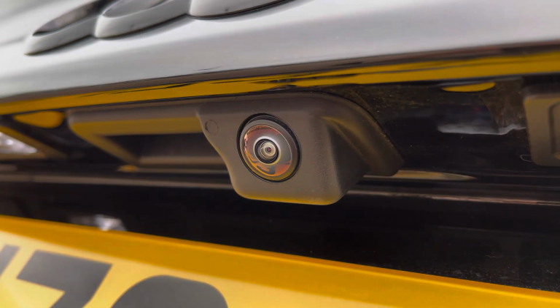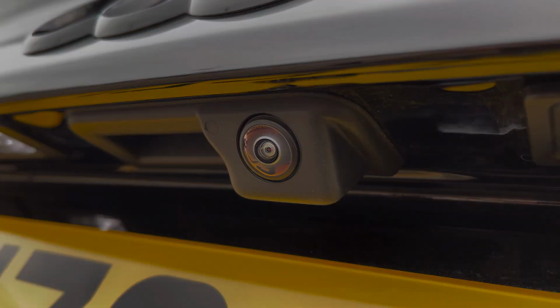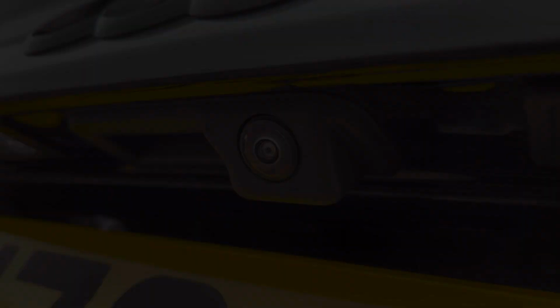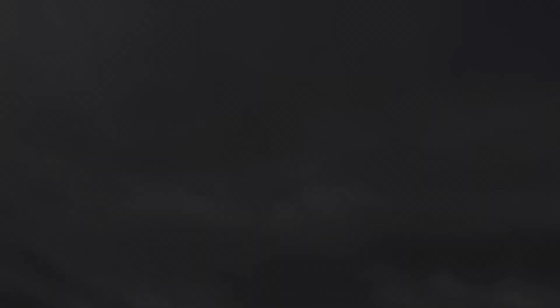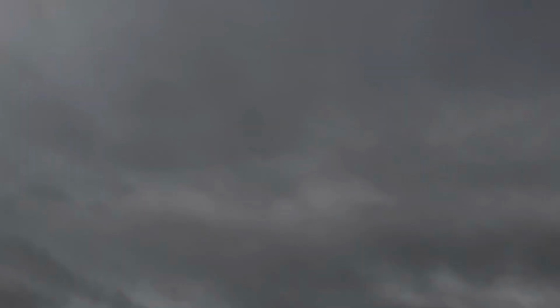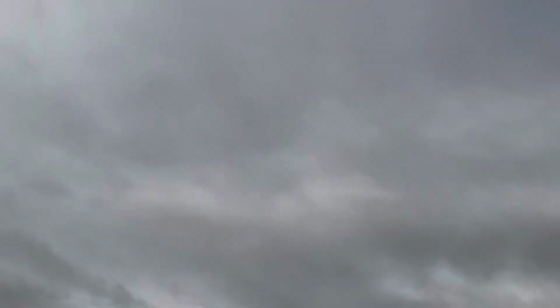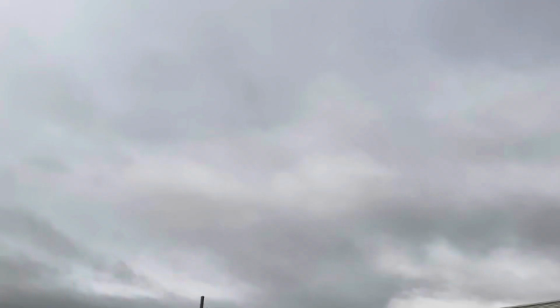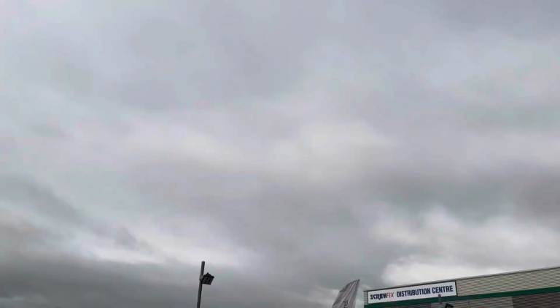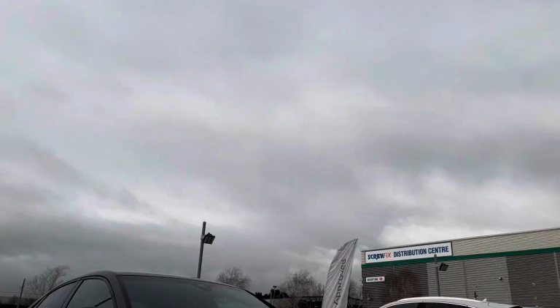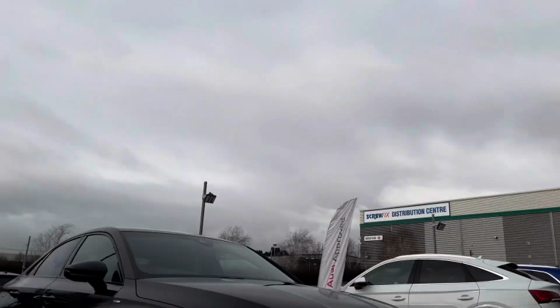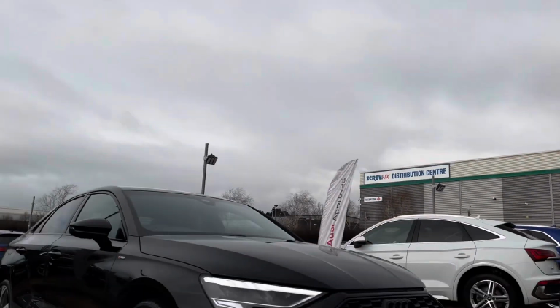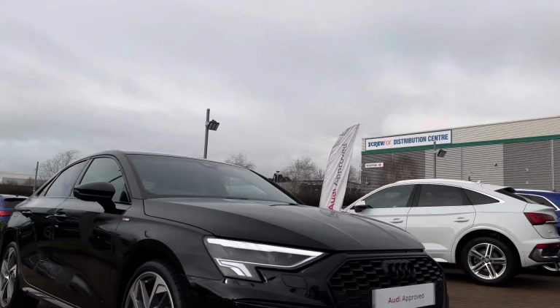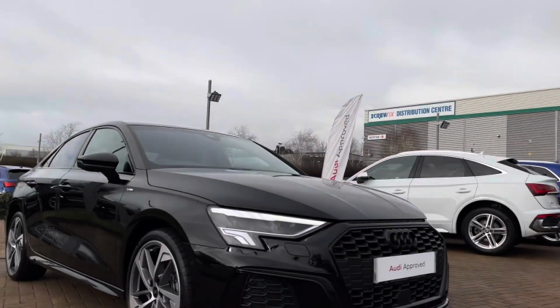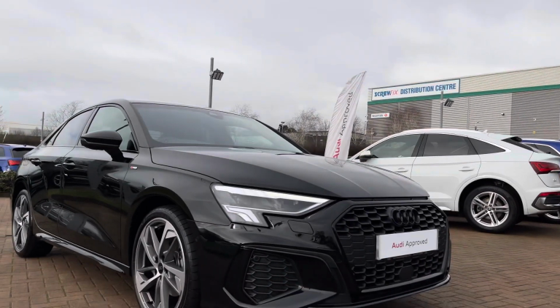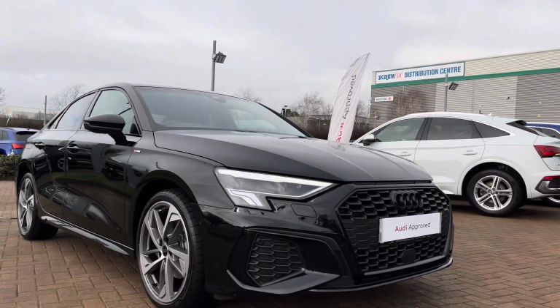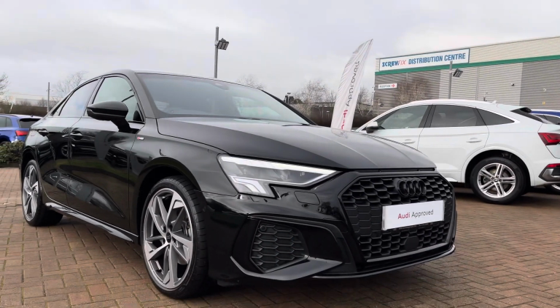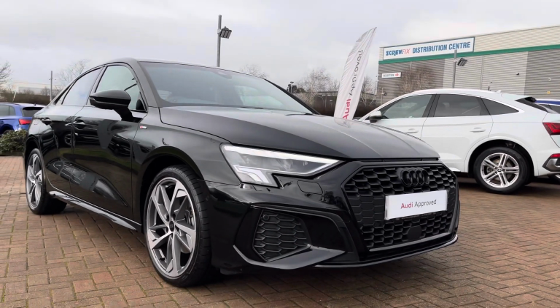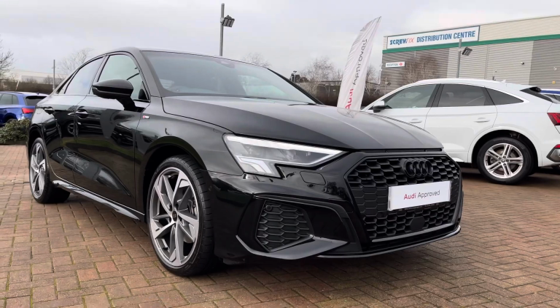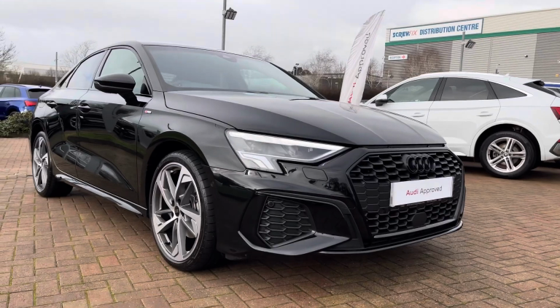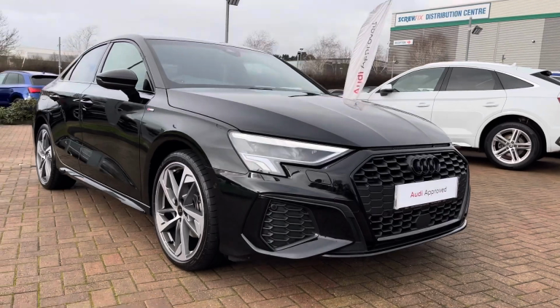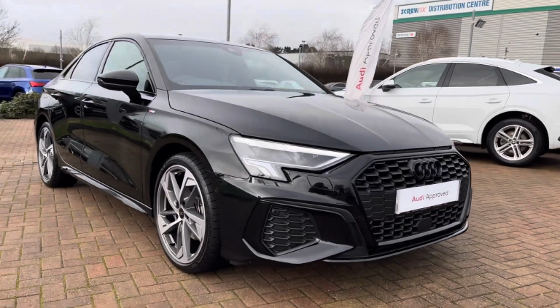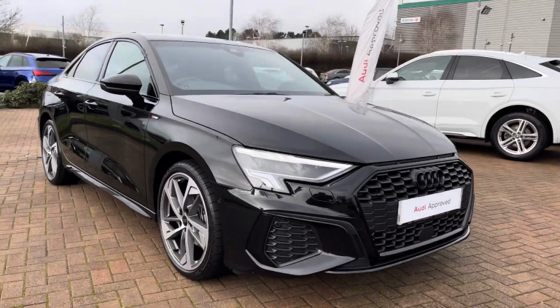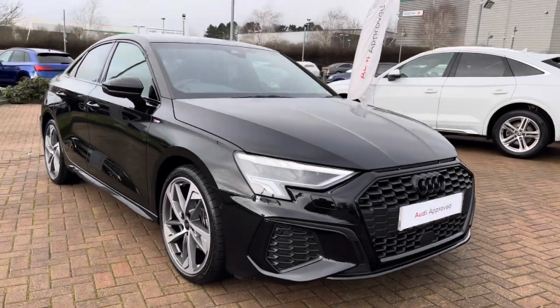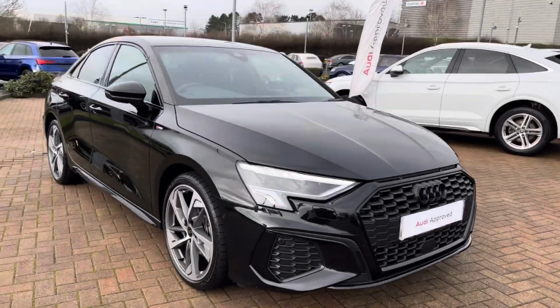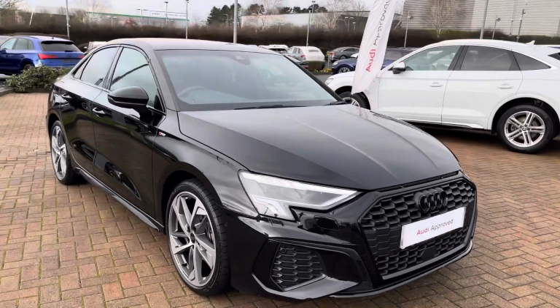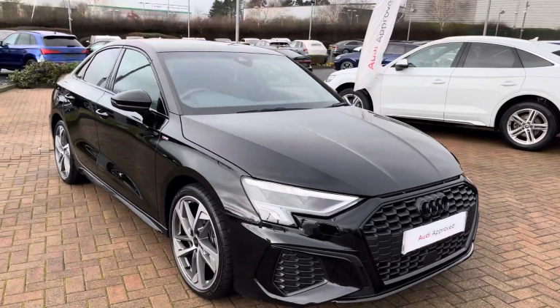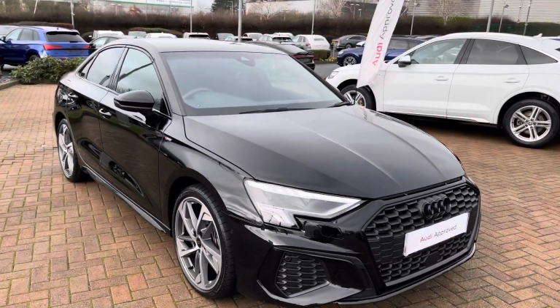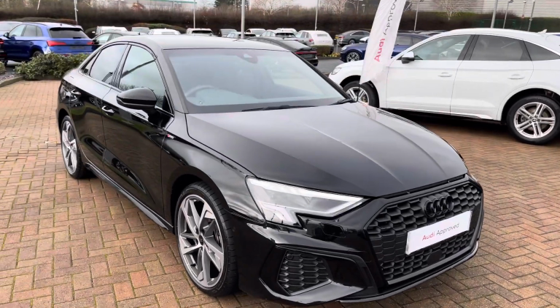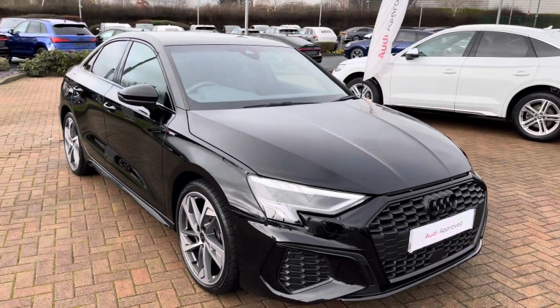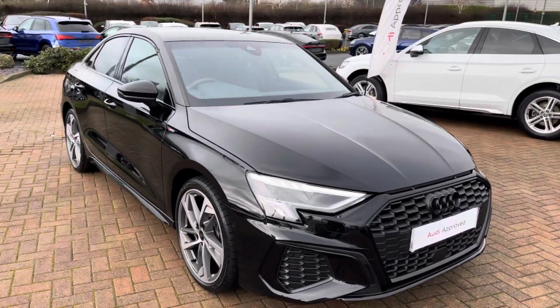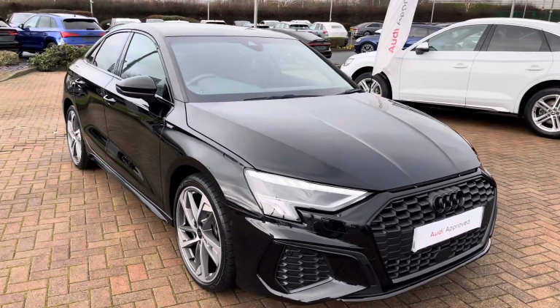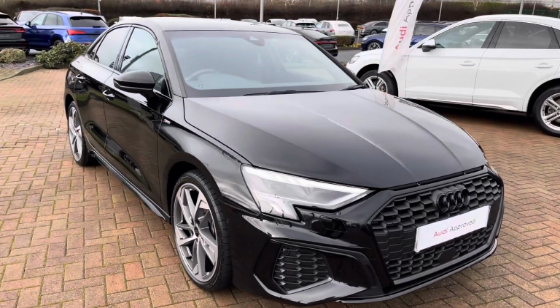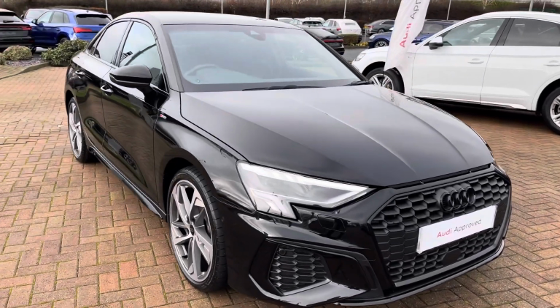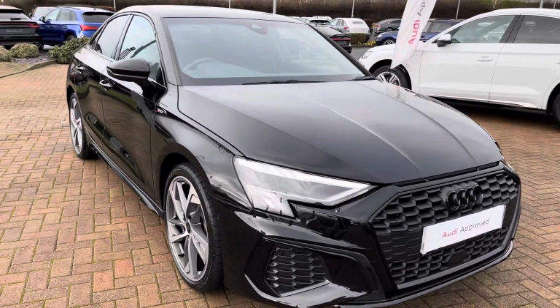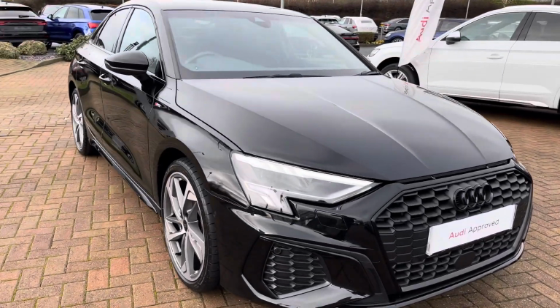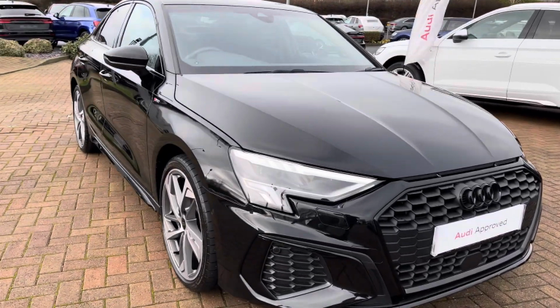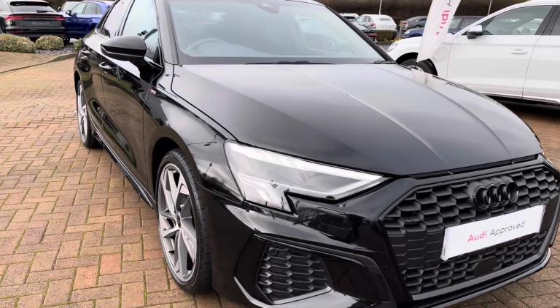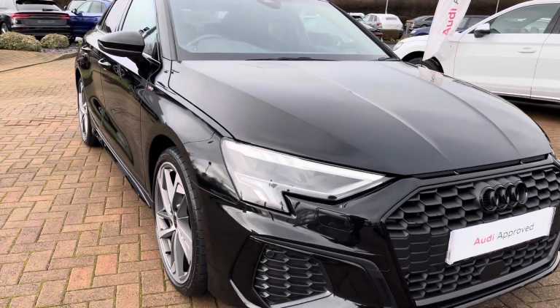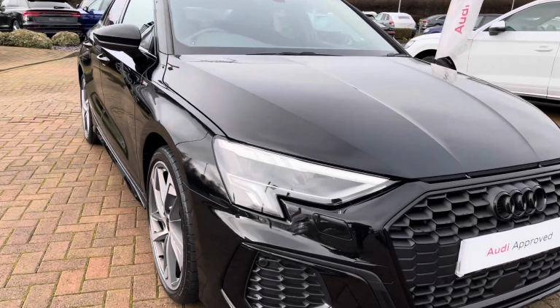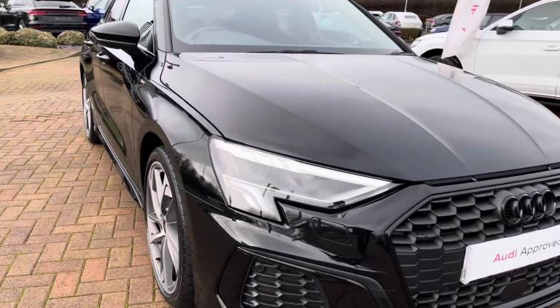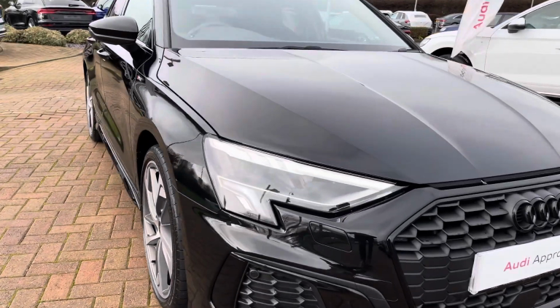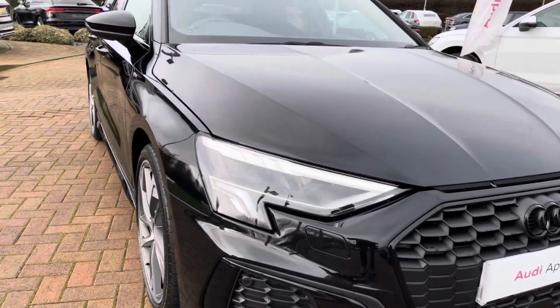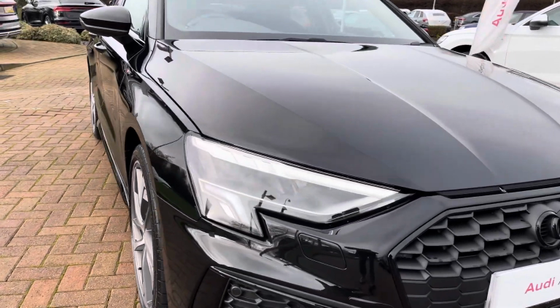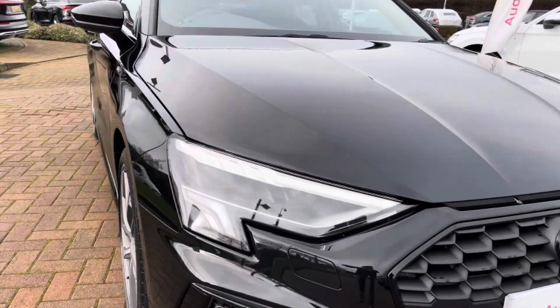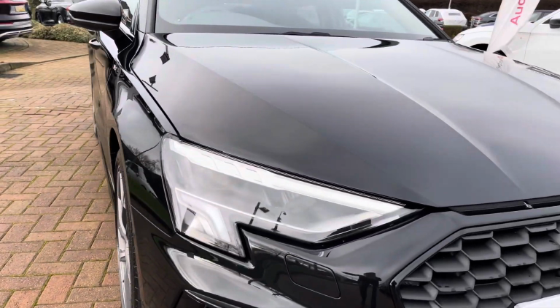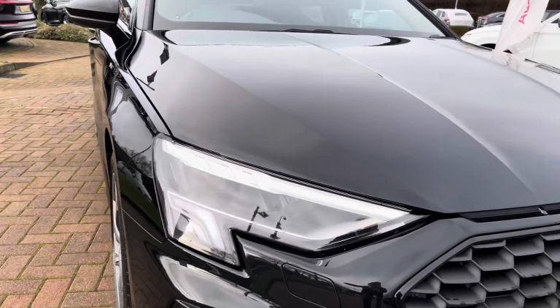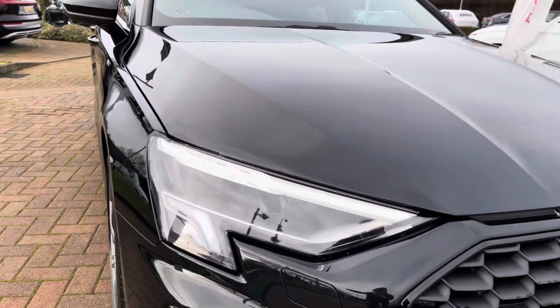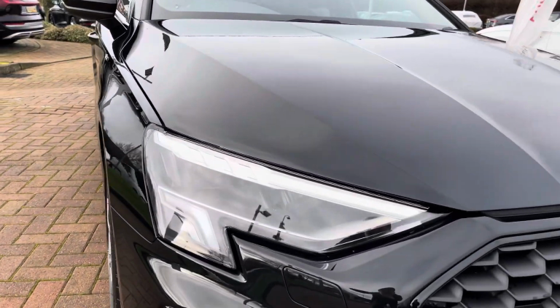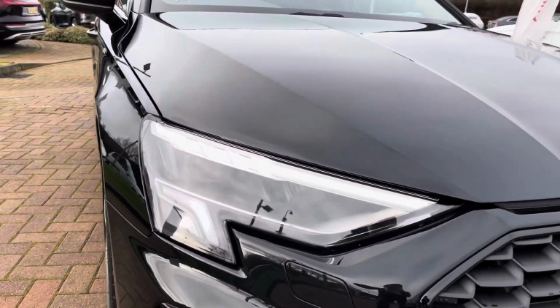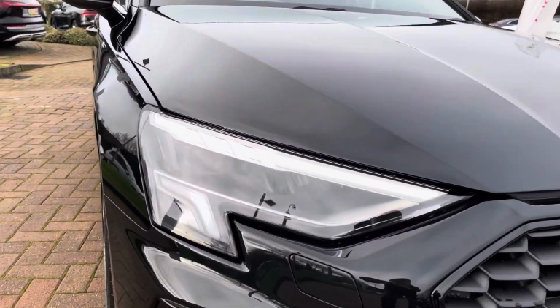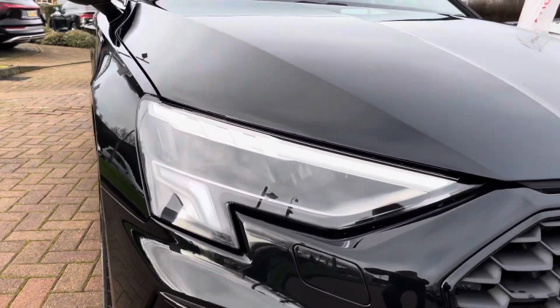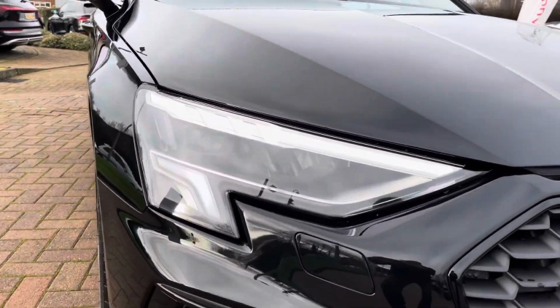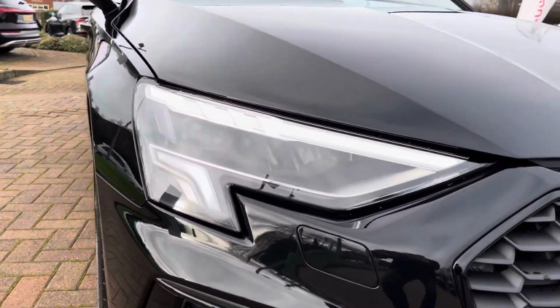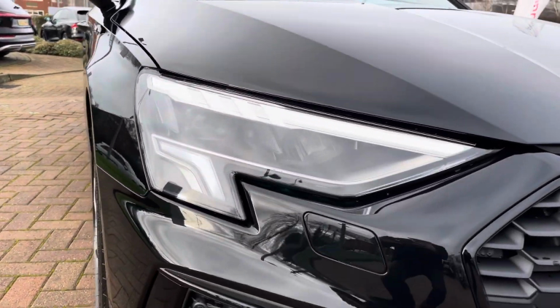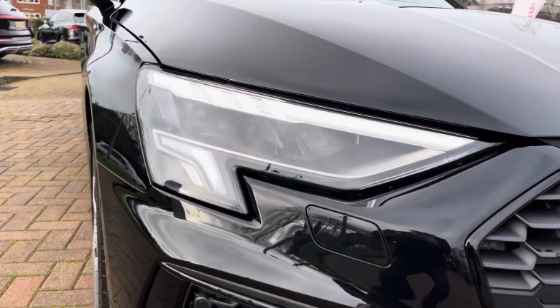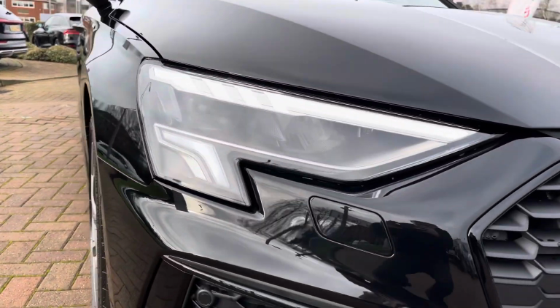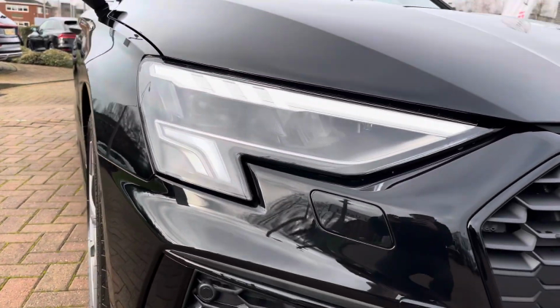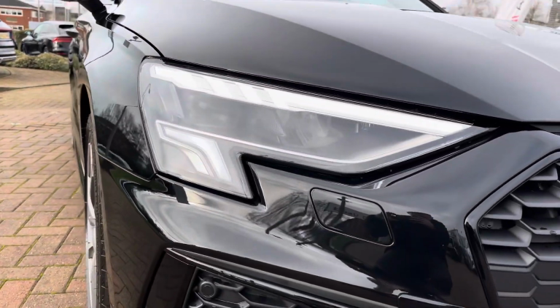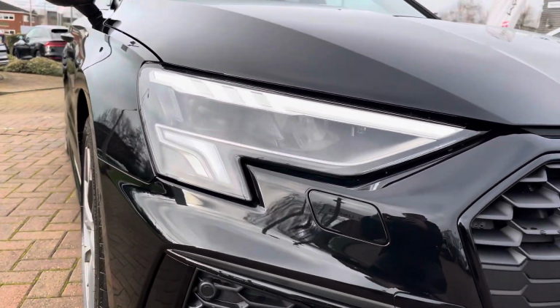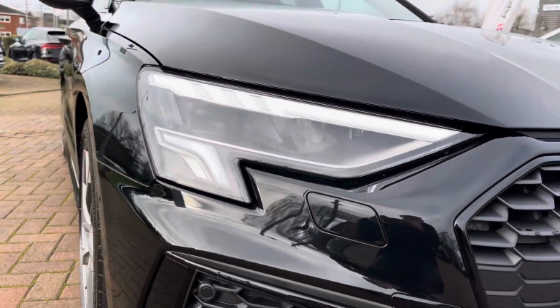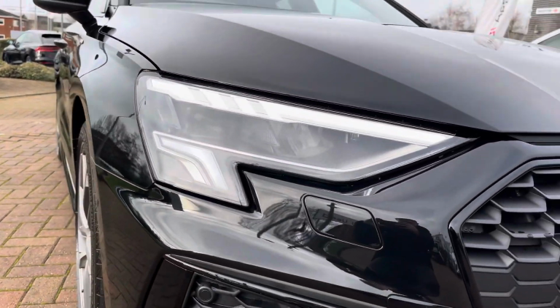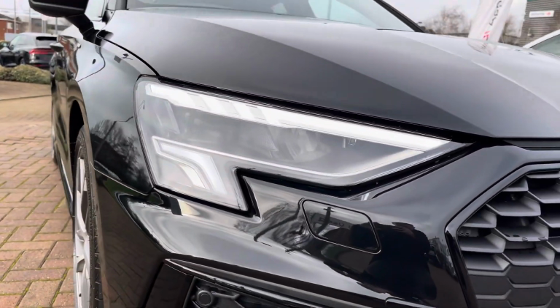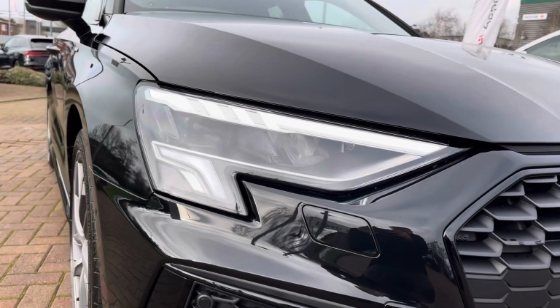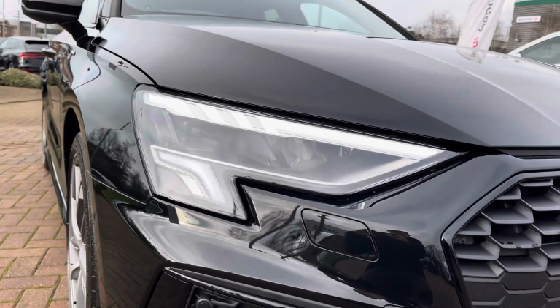To the front, the LED headlights ensure maximum visibility no matter what time of day or weather conditions, and you have these super stylish LED daytime running lights to match.